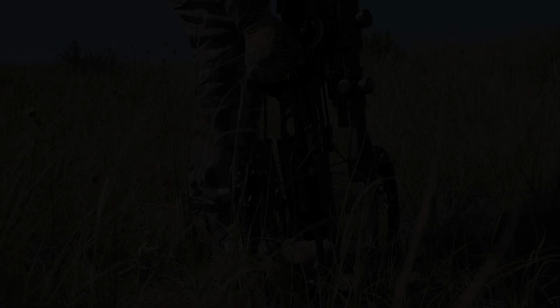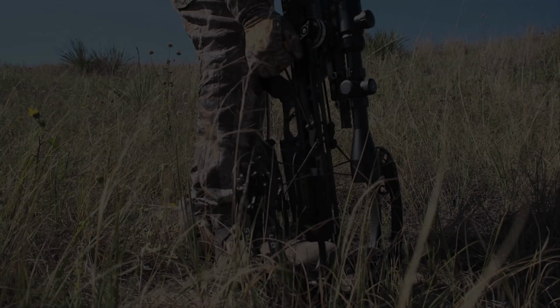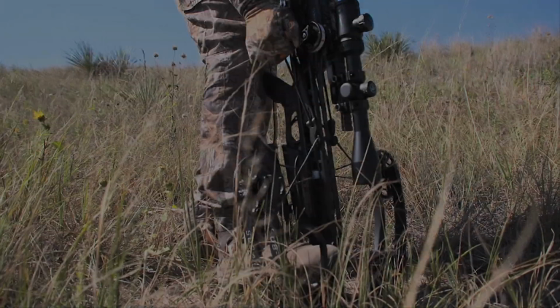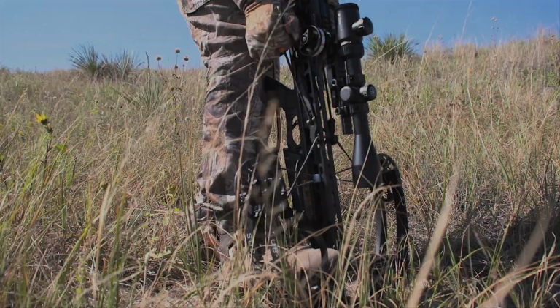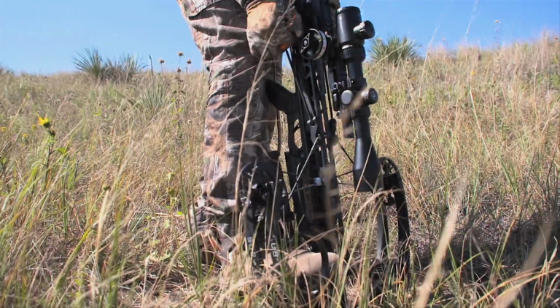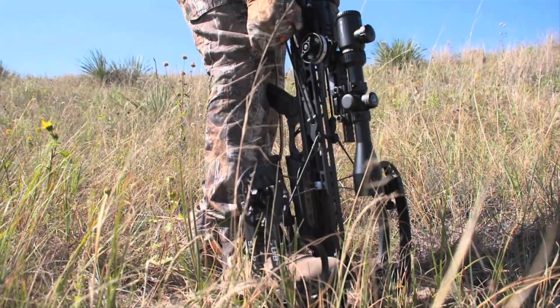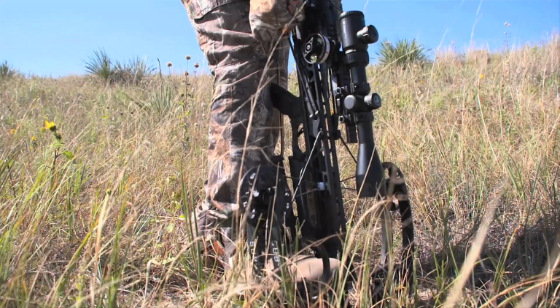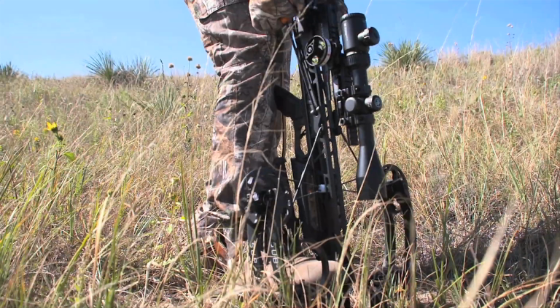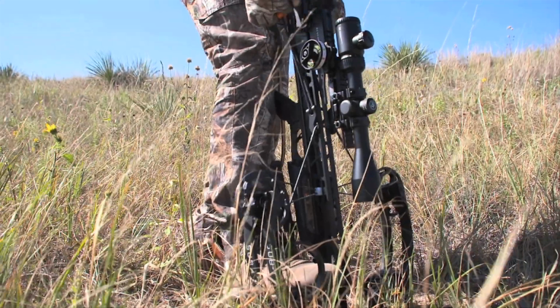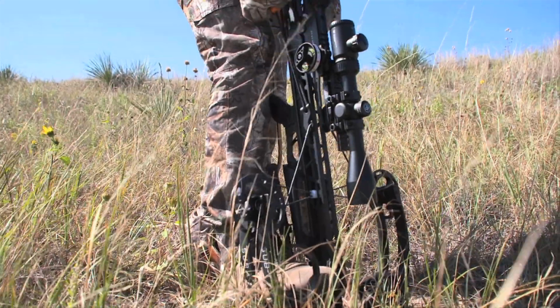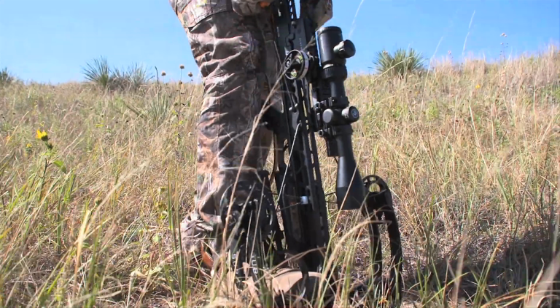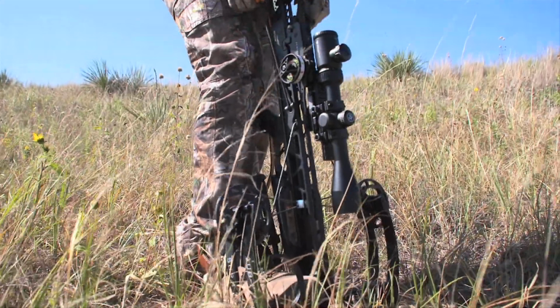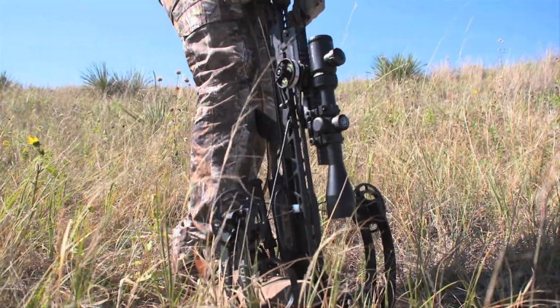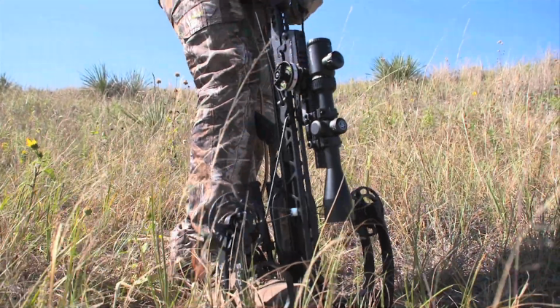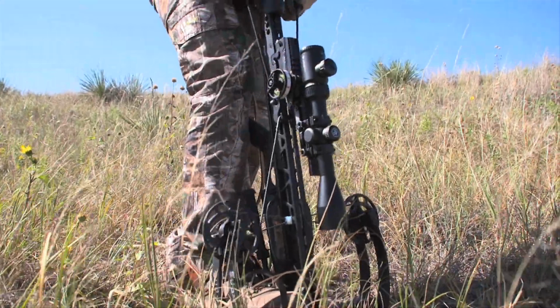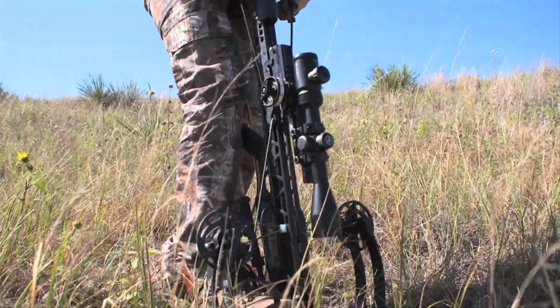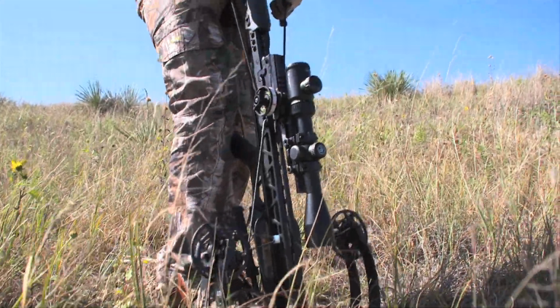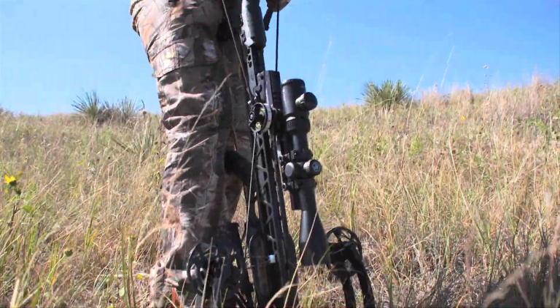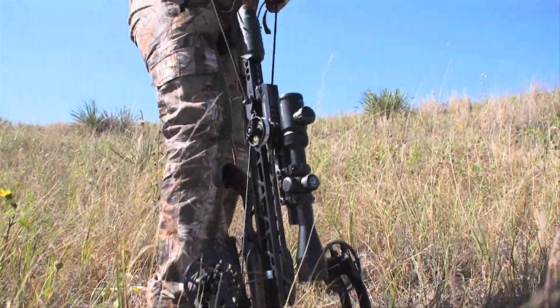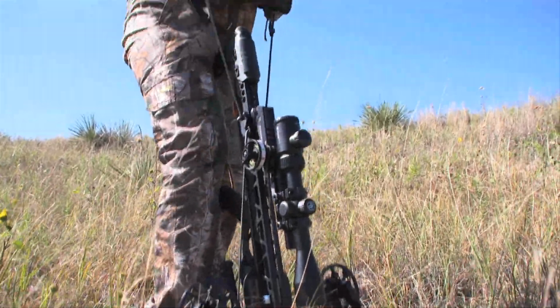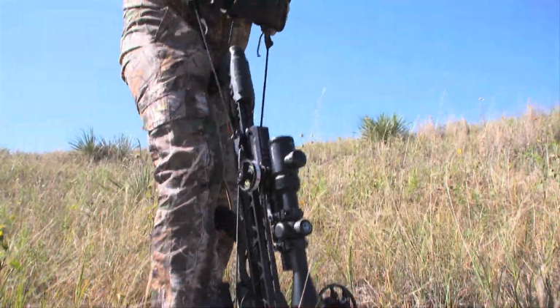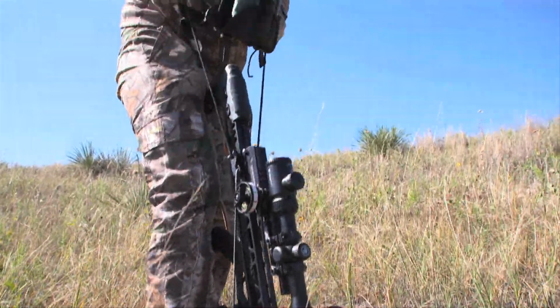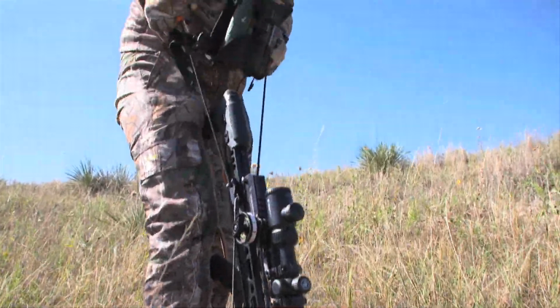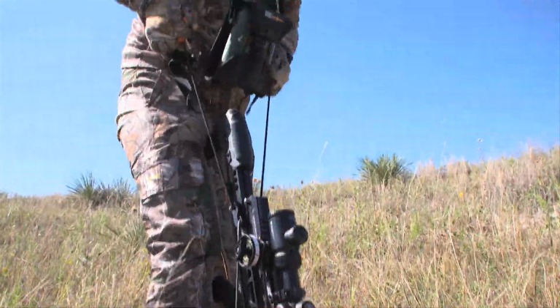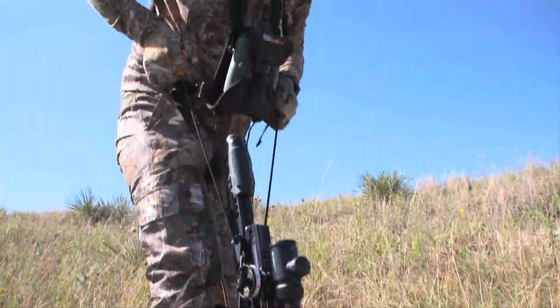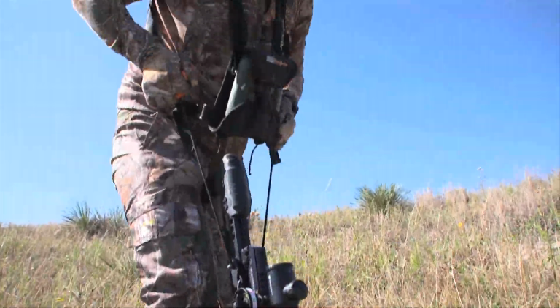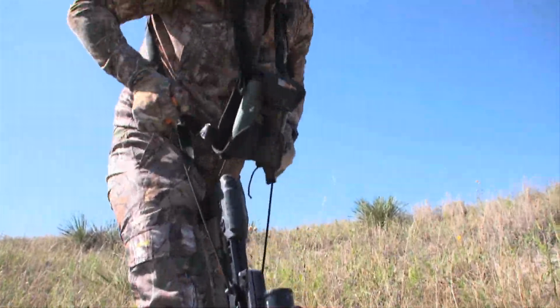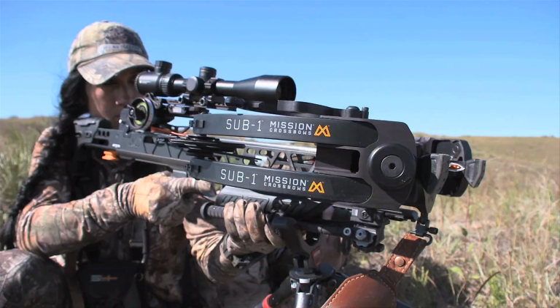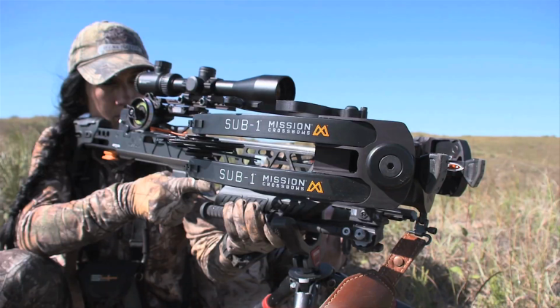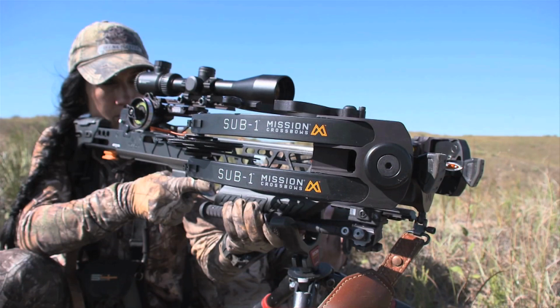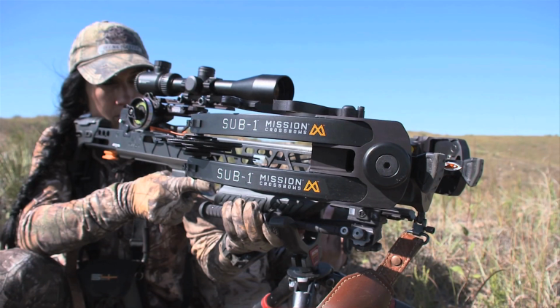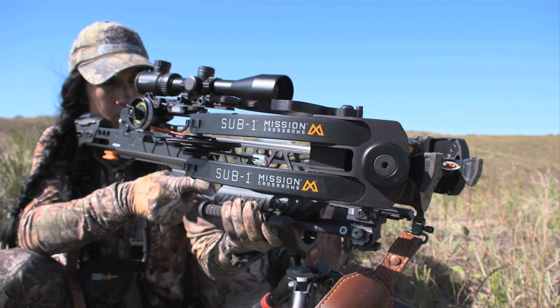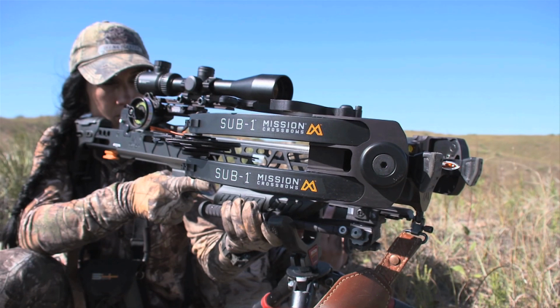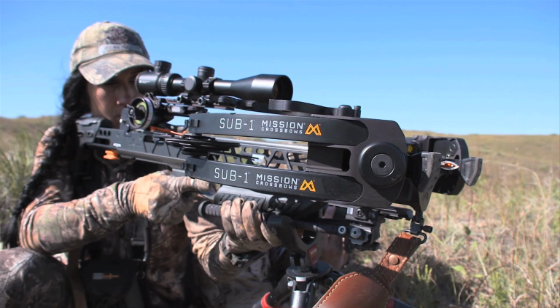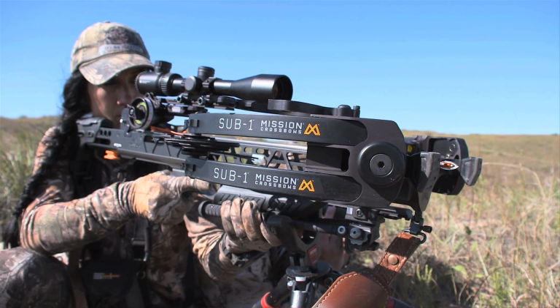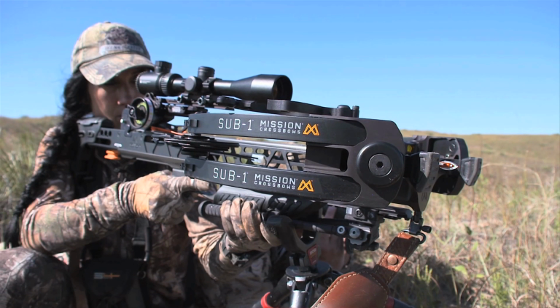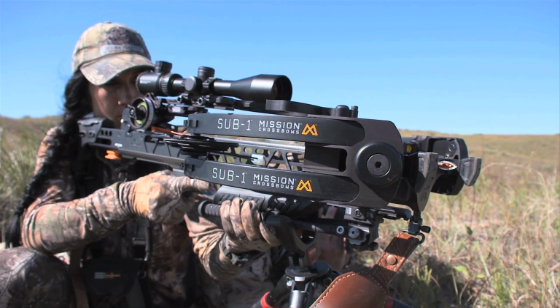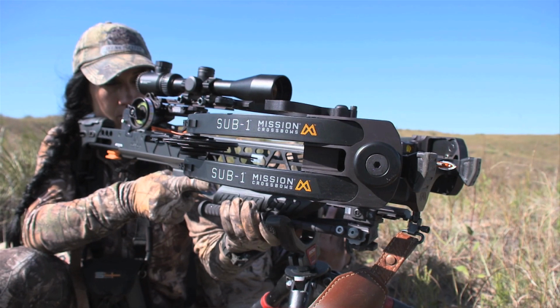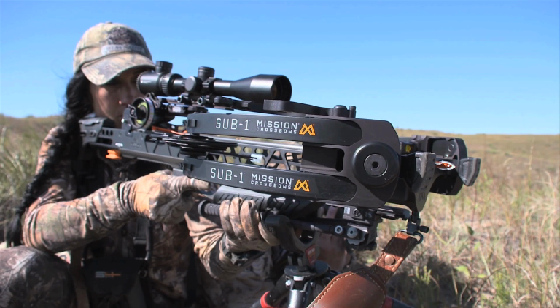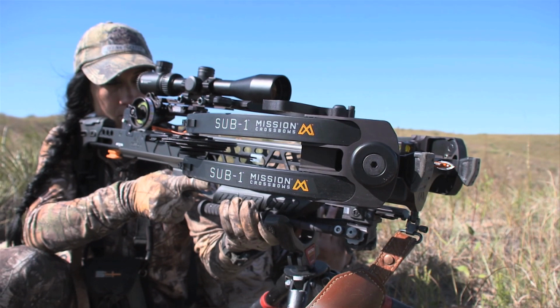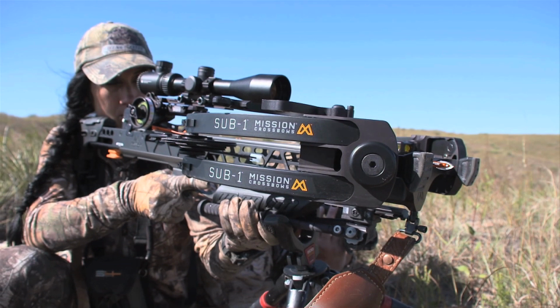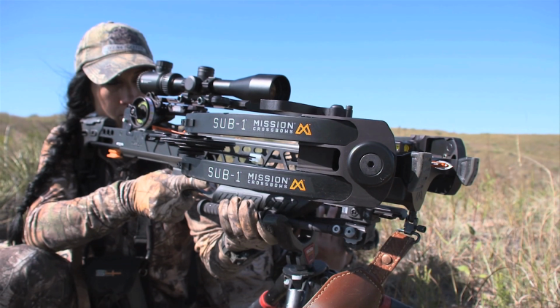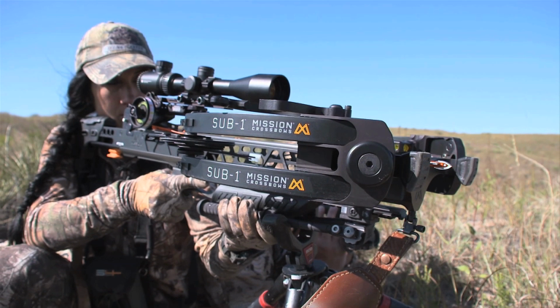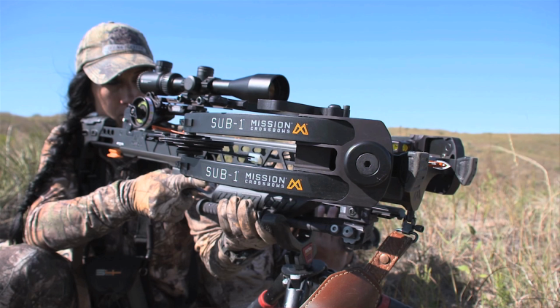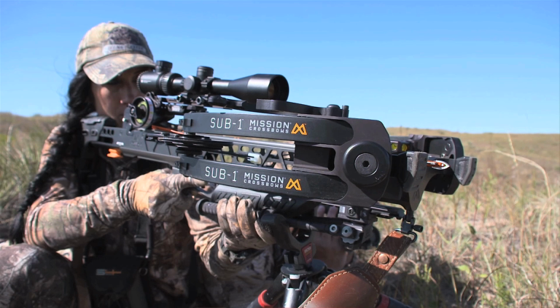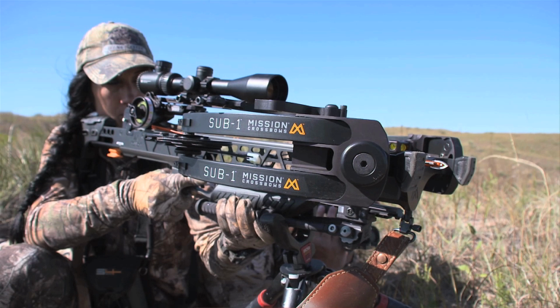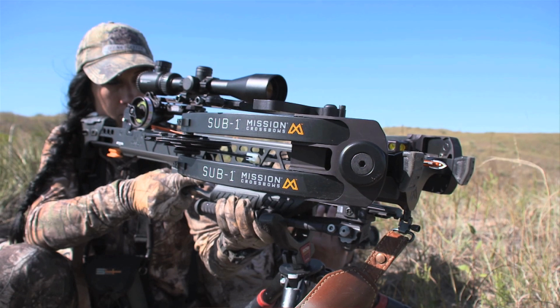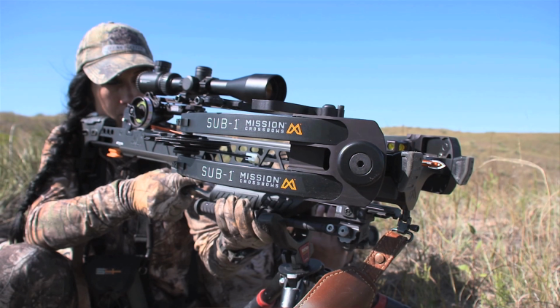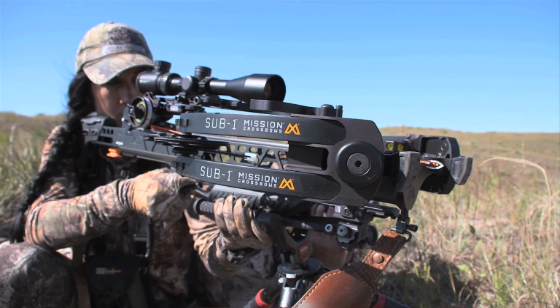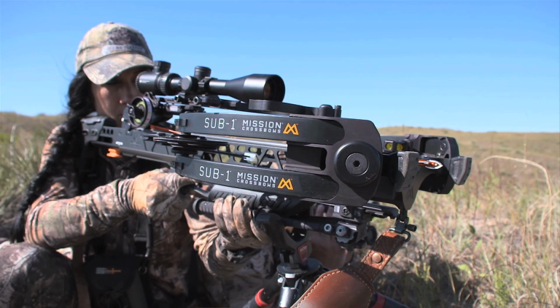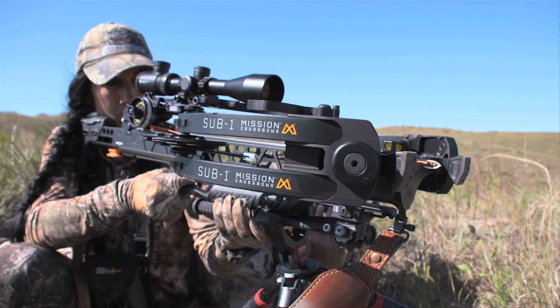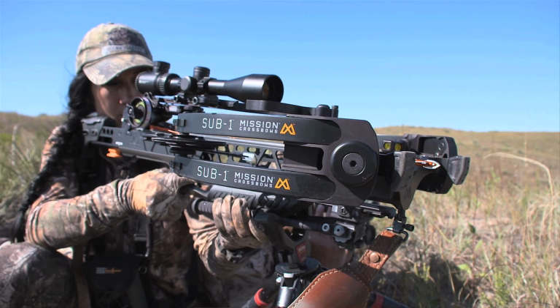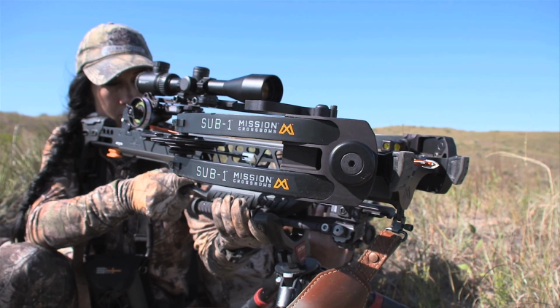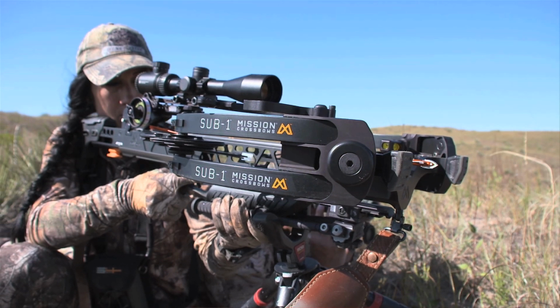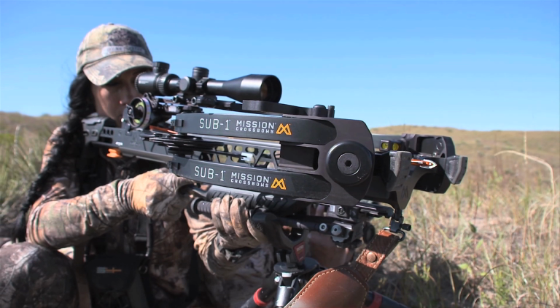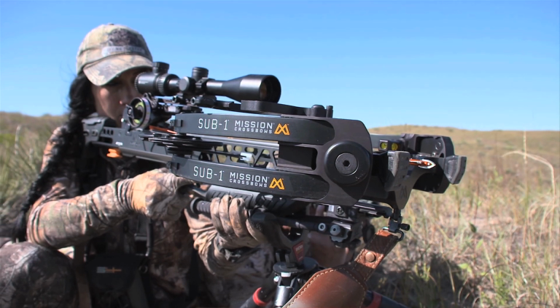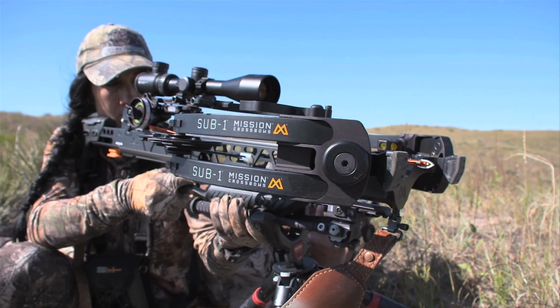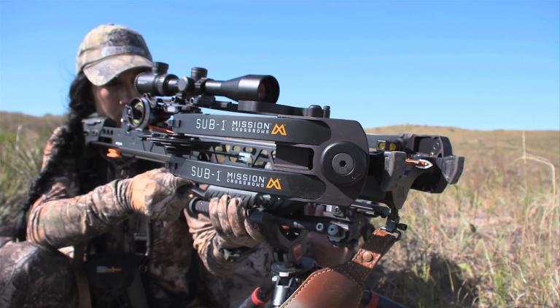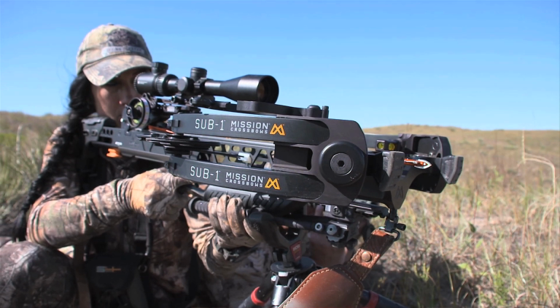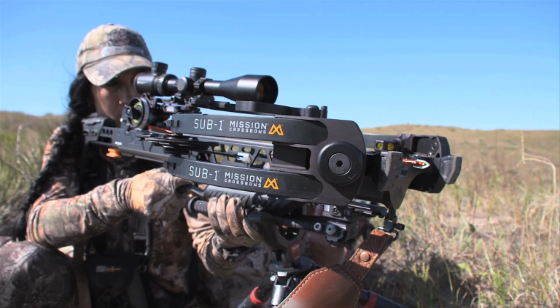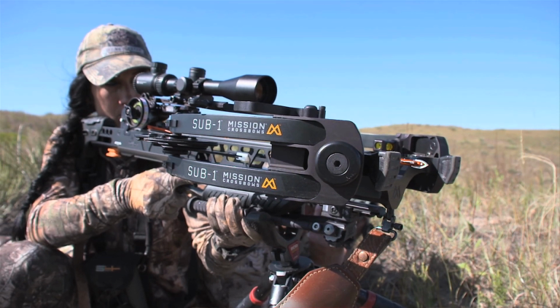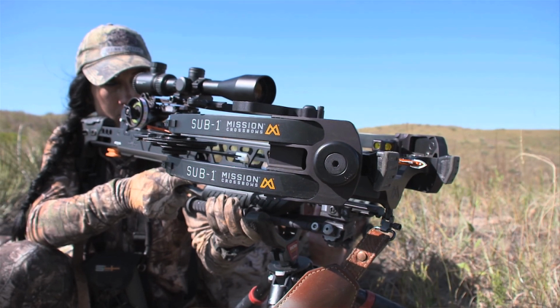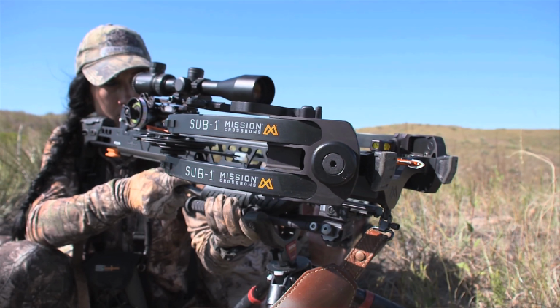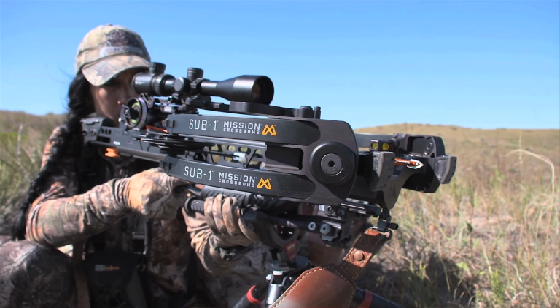When it comes to crossbows, there are a ton of choices to be made. However, your decision on which broadhead to use — it's super important.